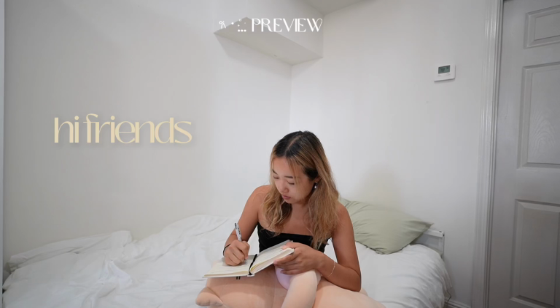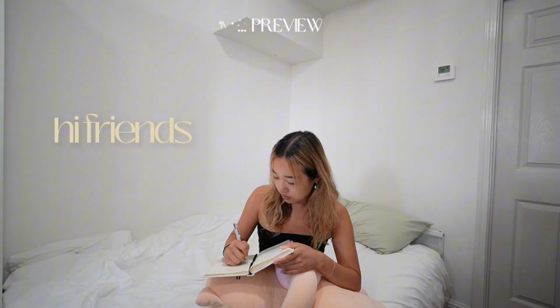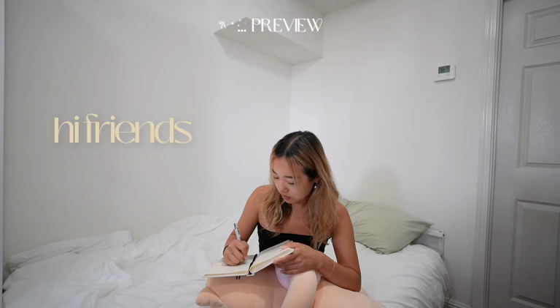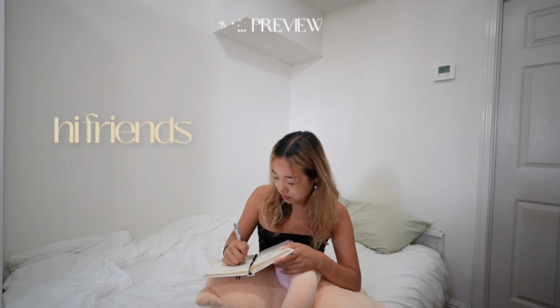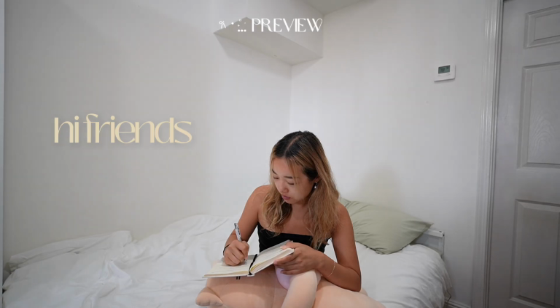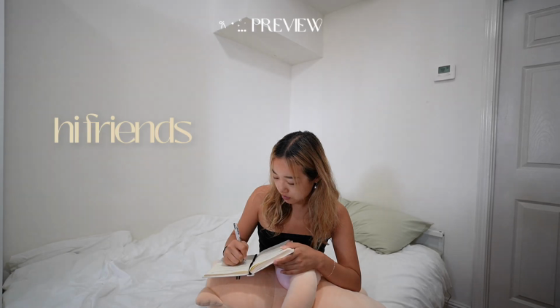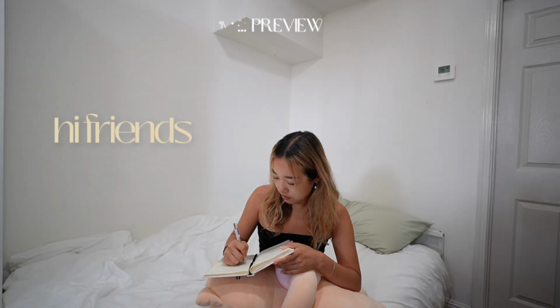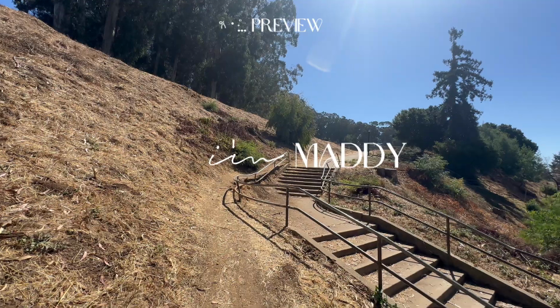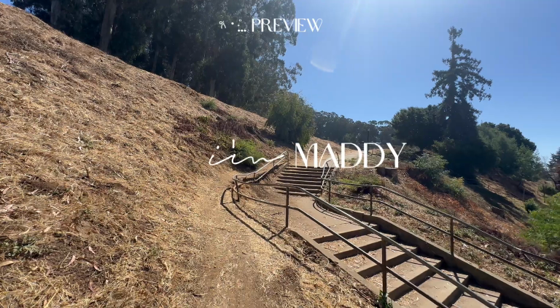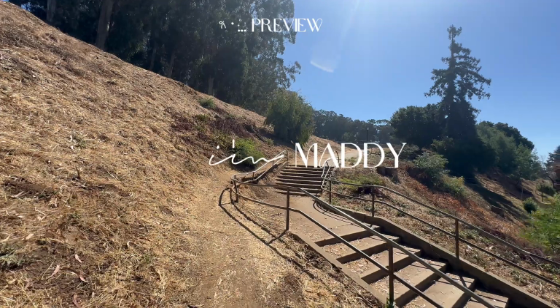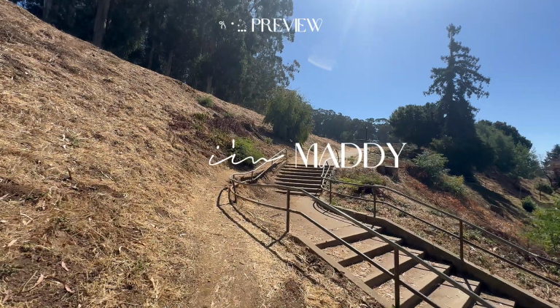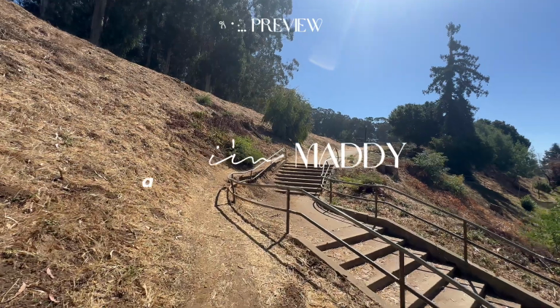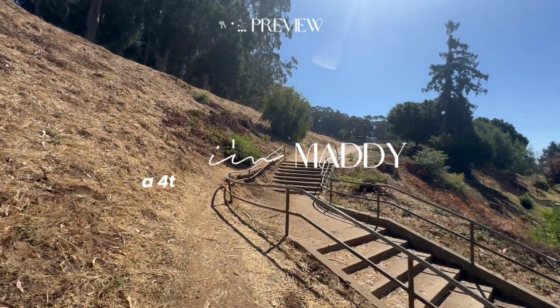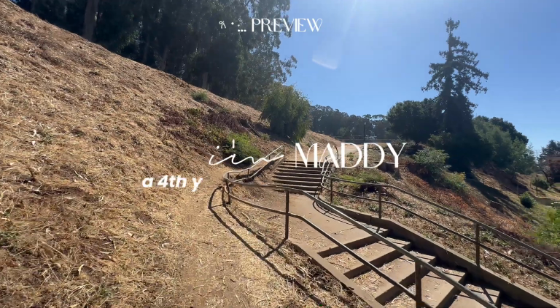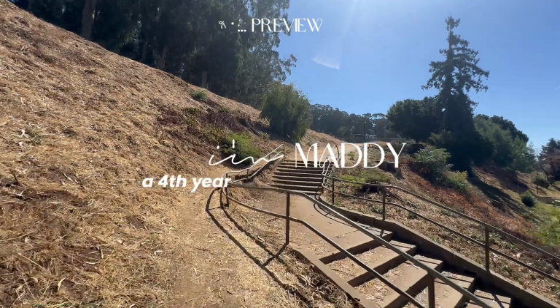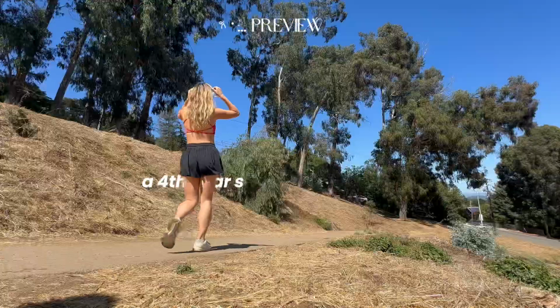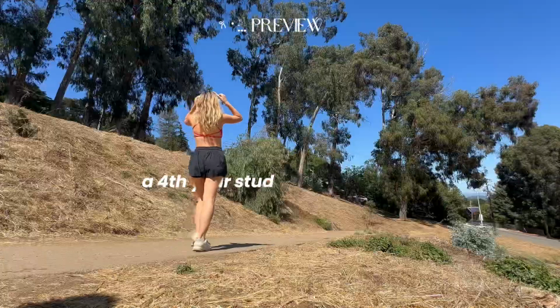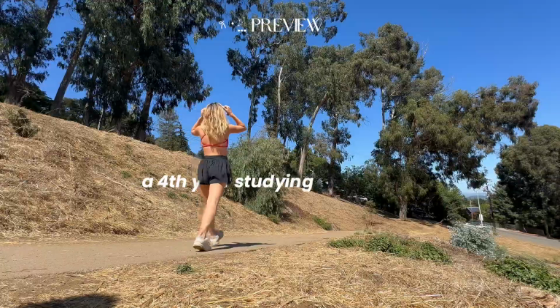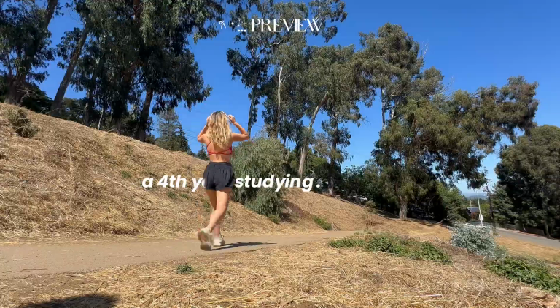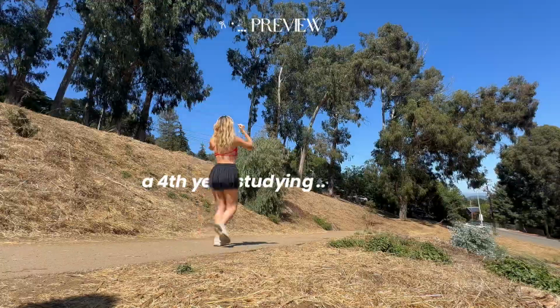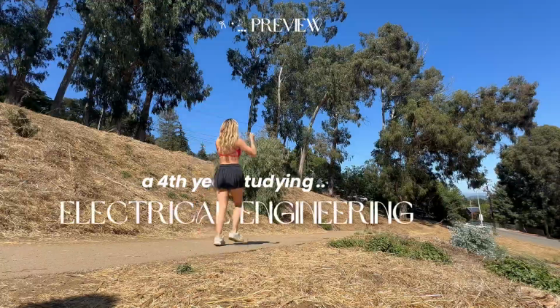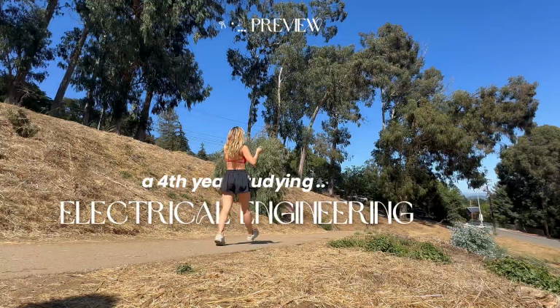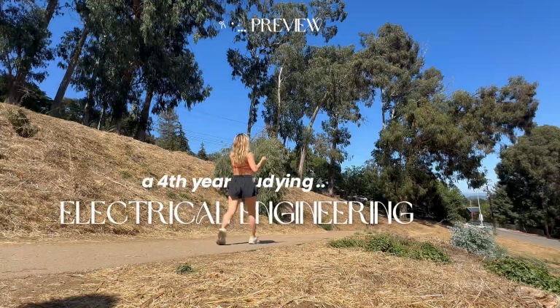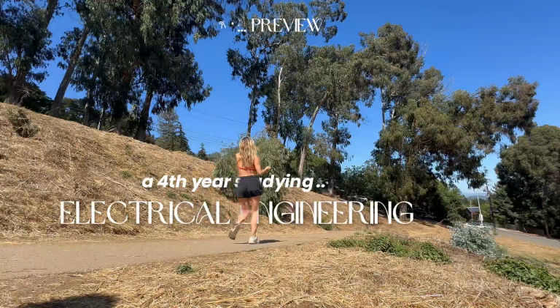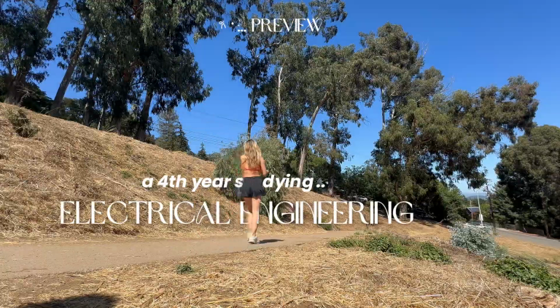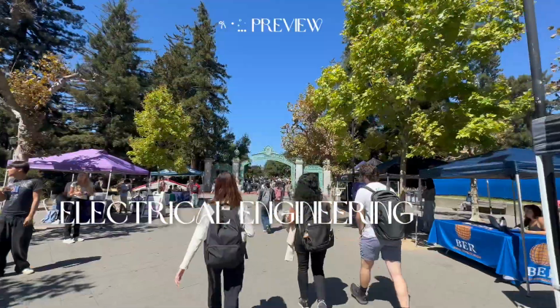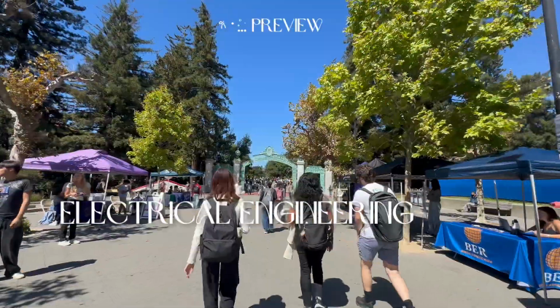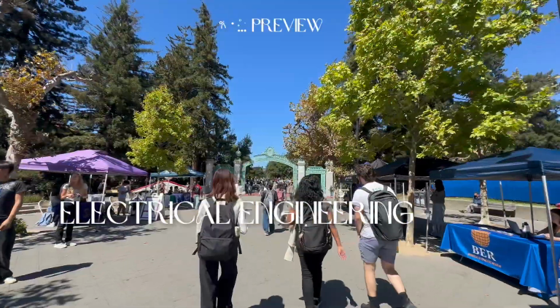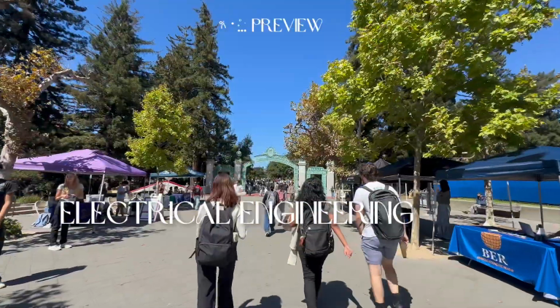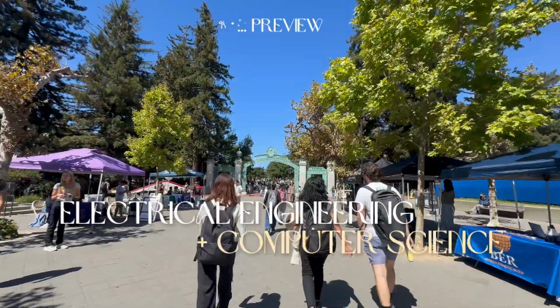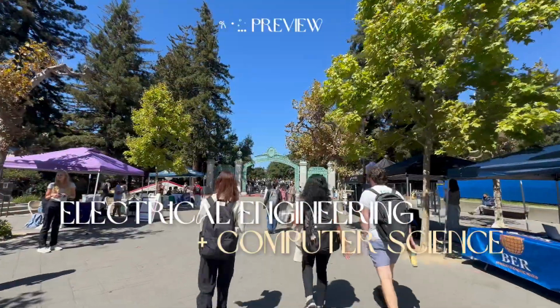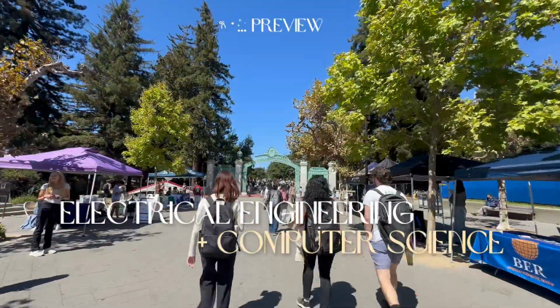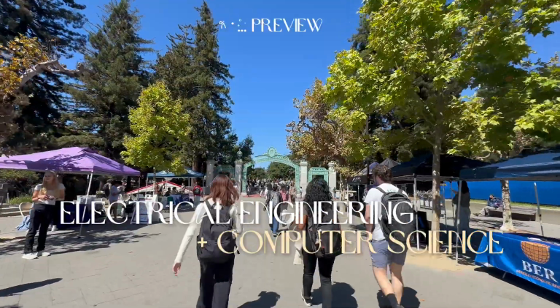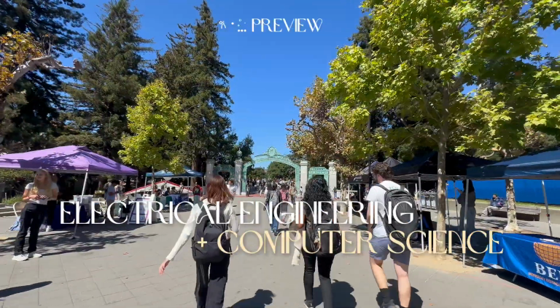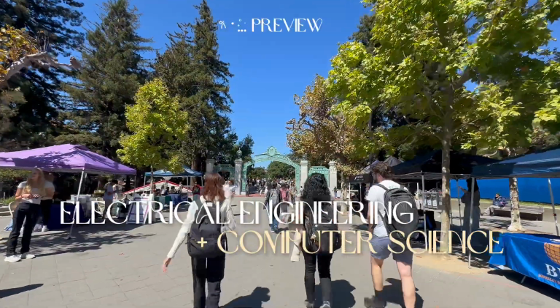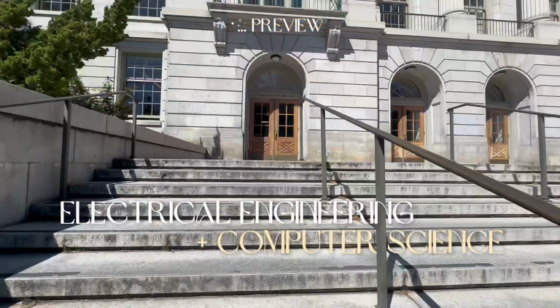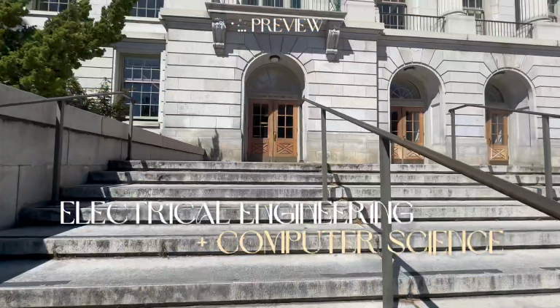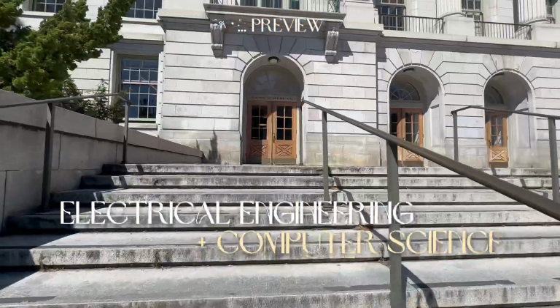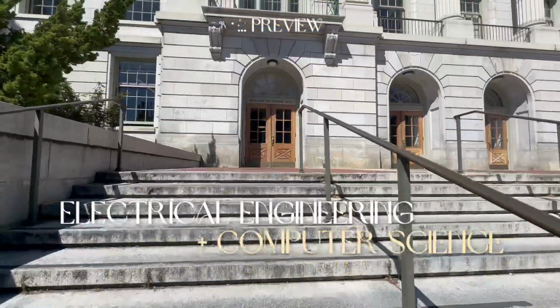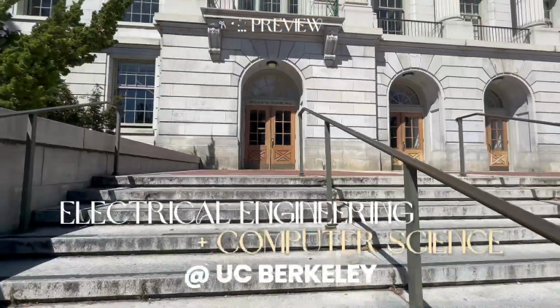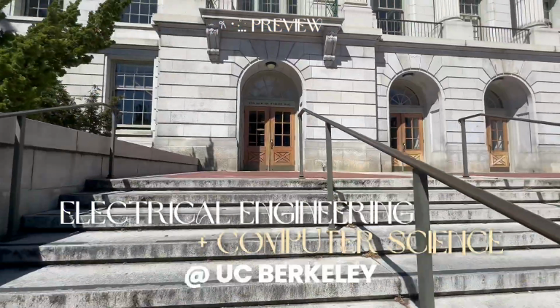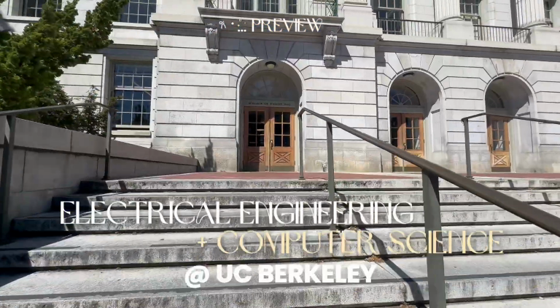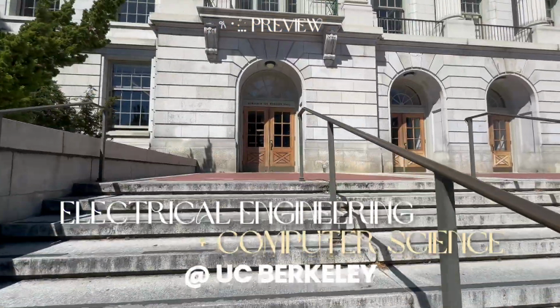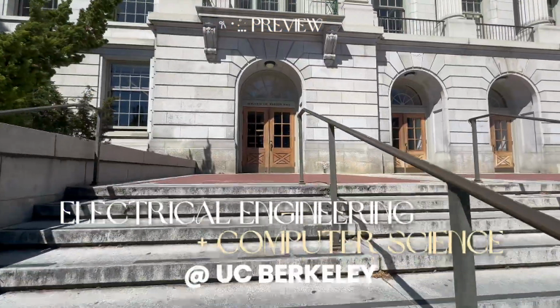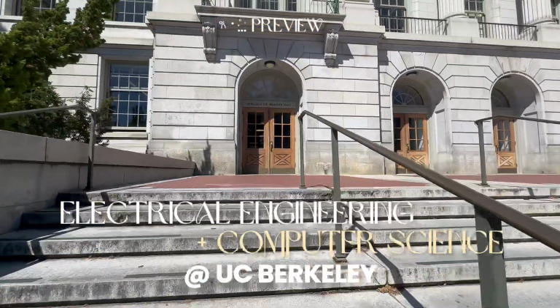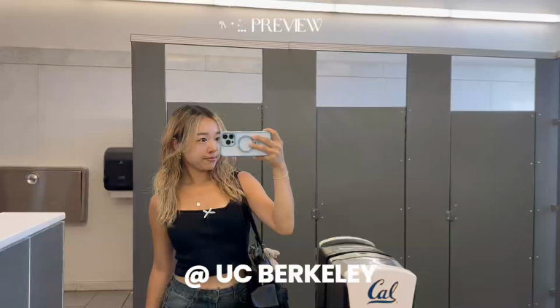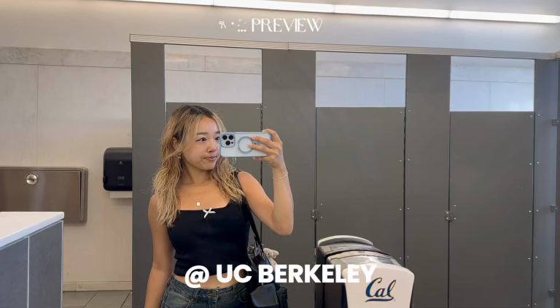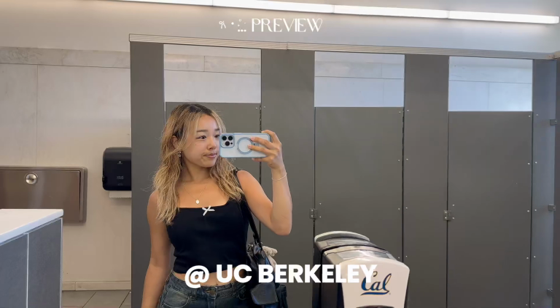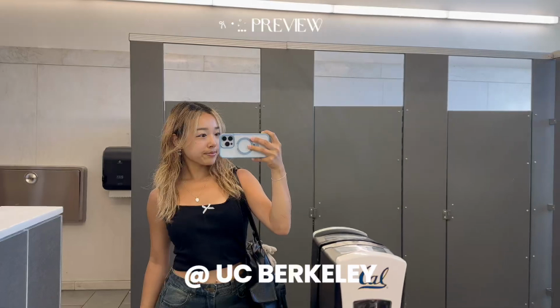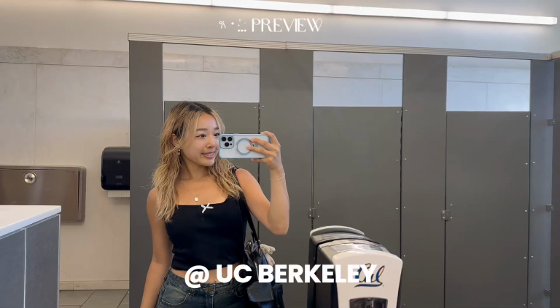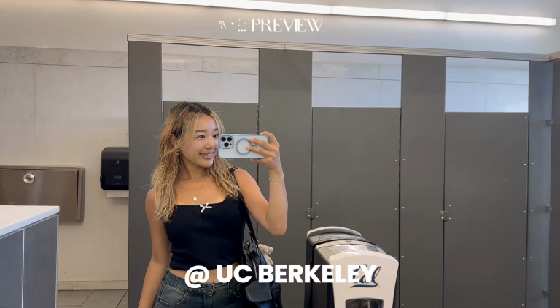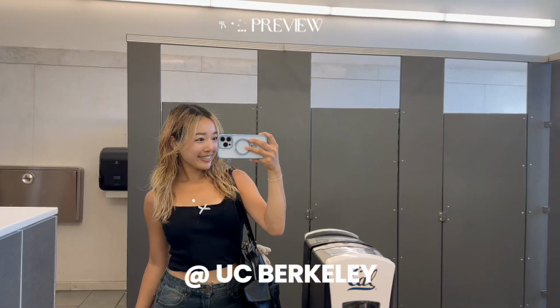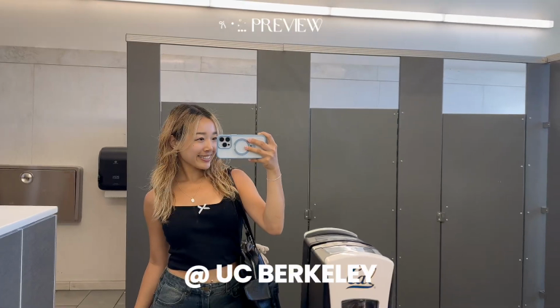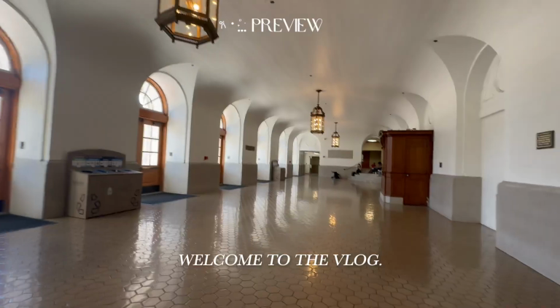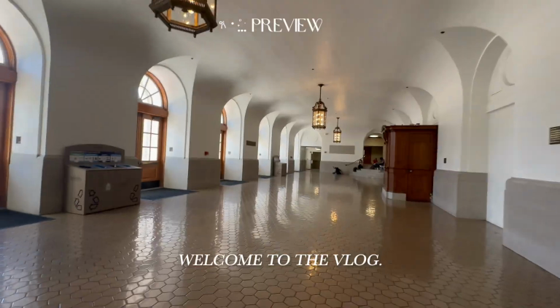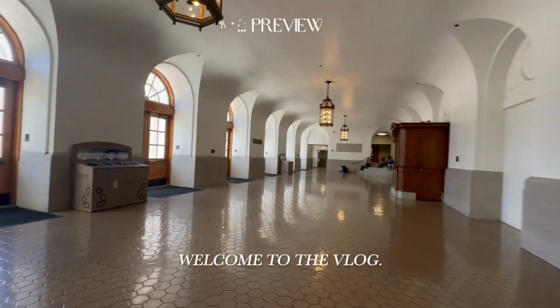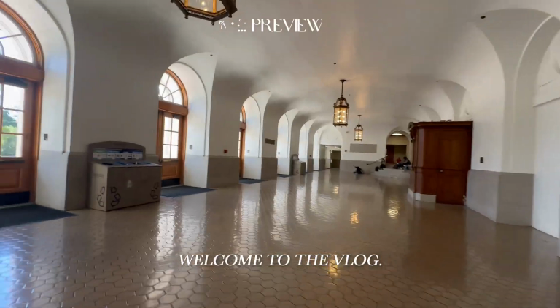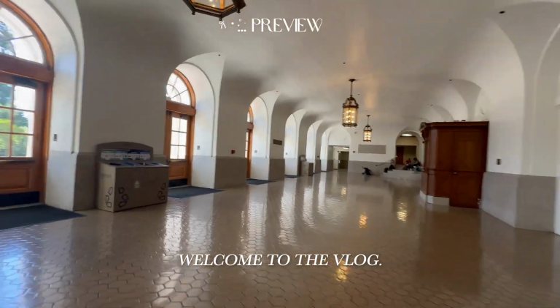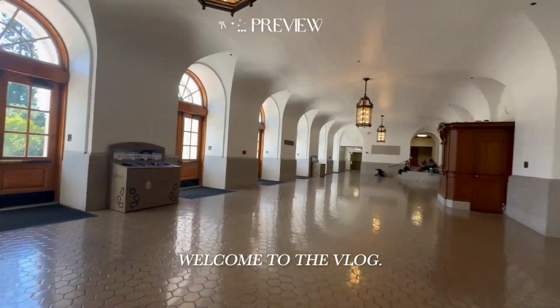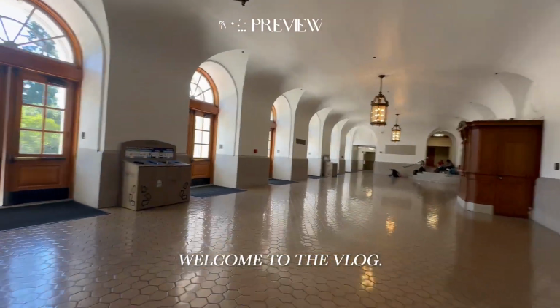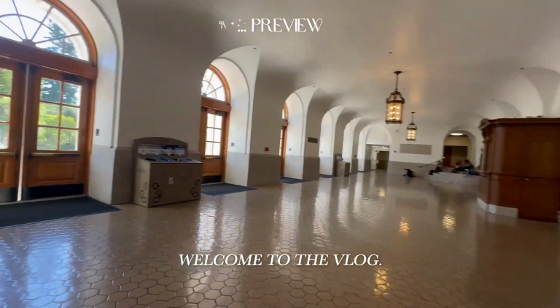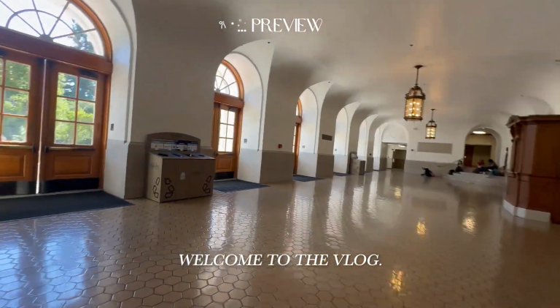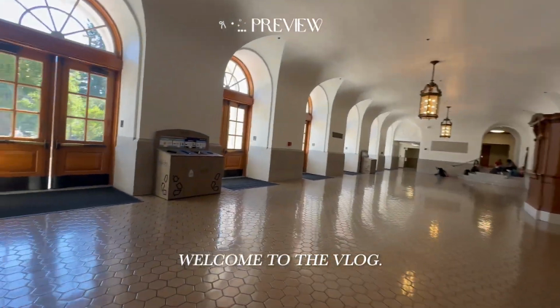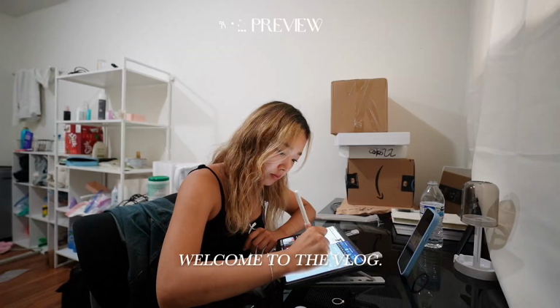Hi friends, I'm Maddie, a fourth year studying electrical engineering and computer science at UC Berkeley, and welcome to the vlog.